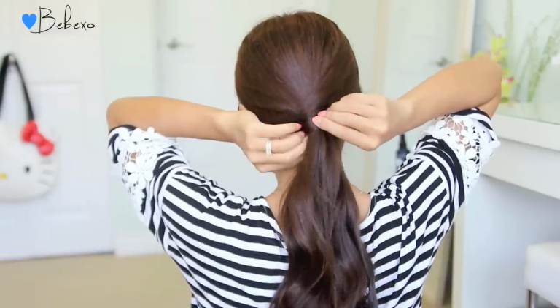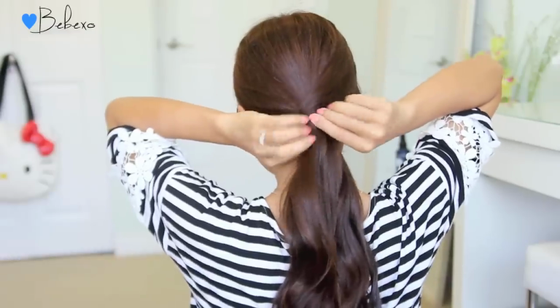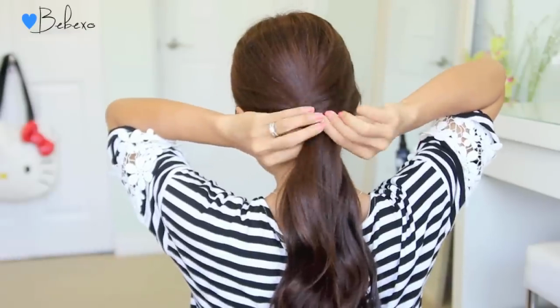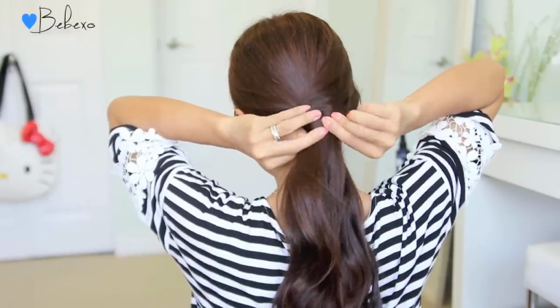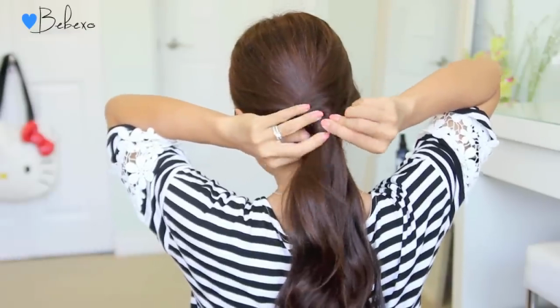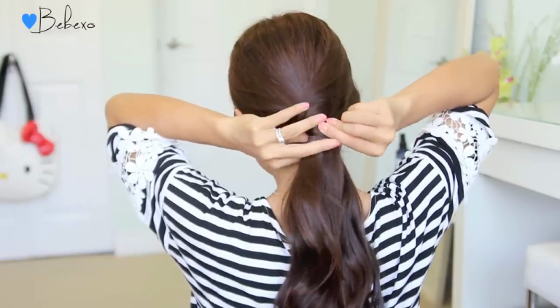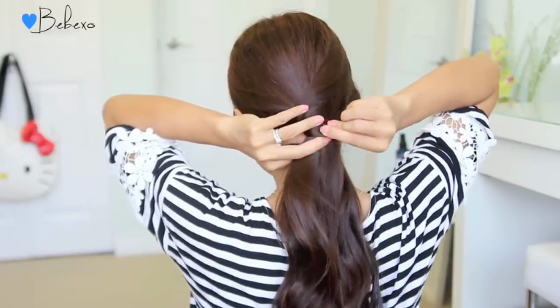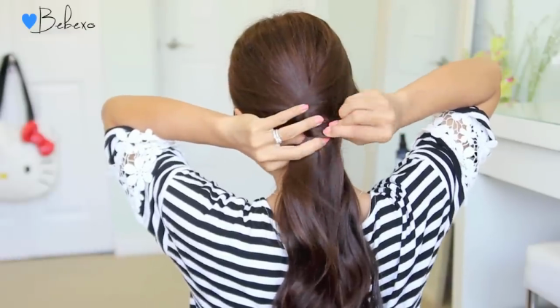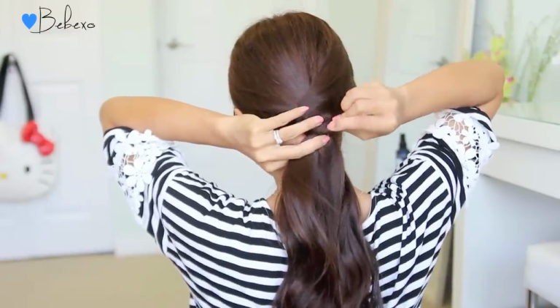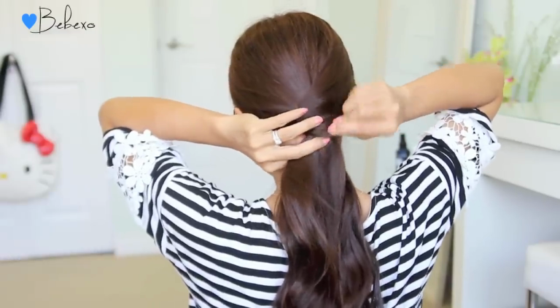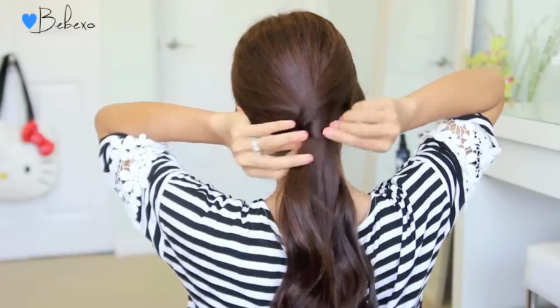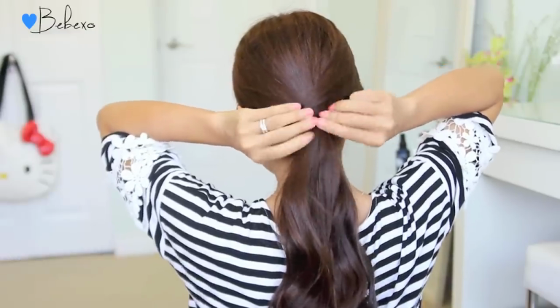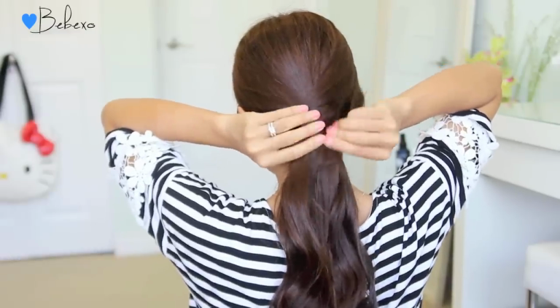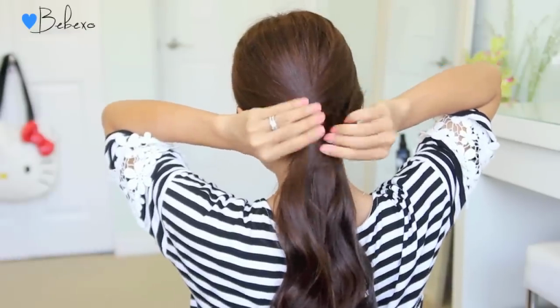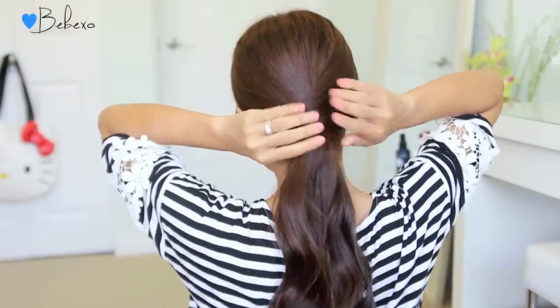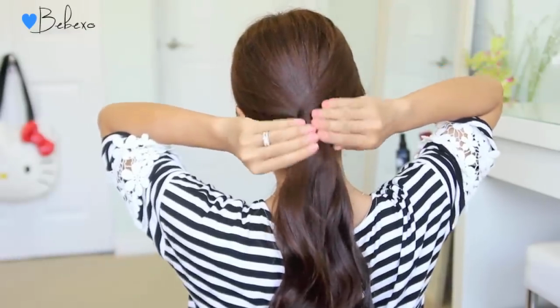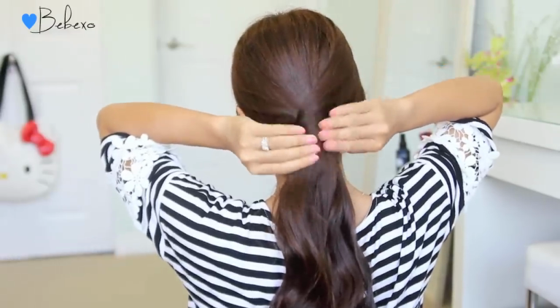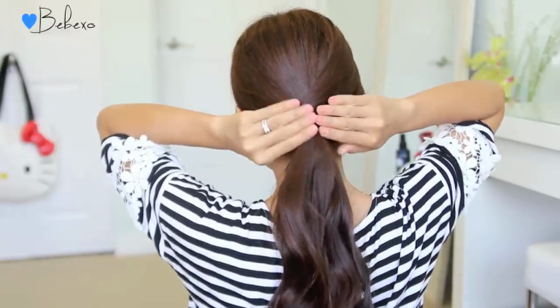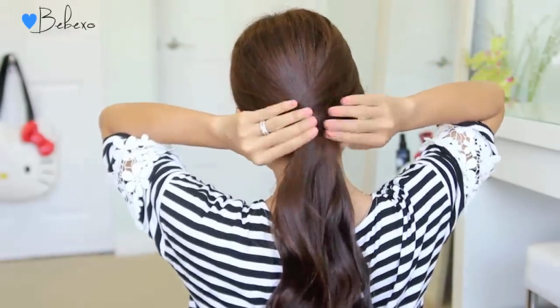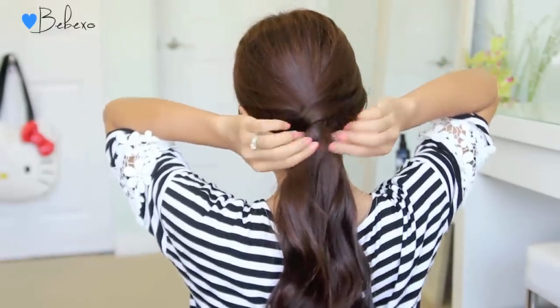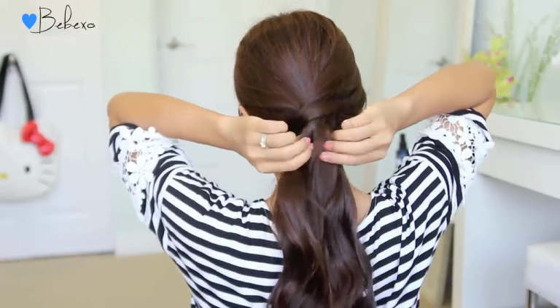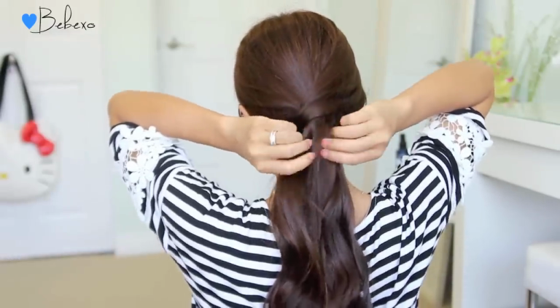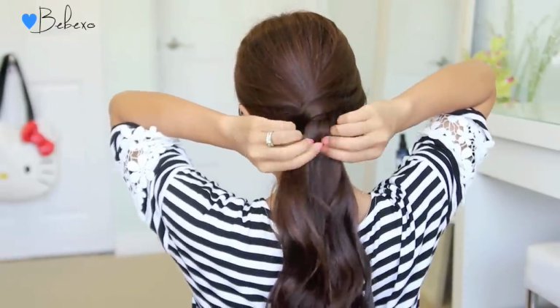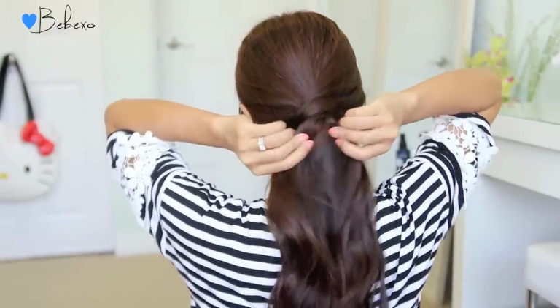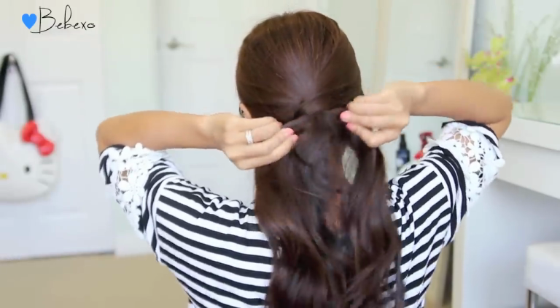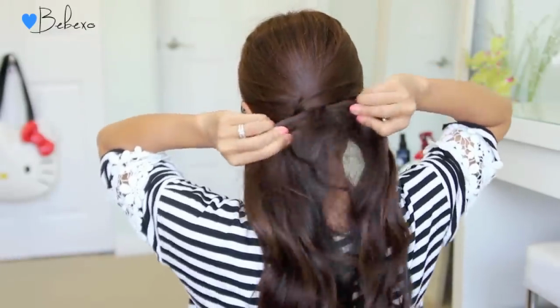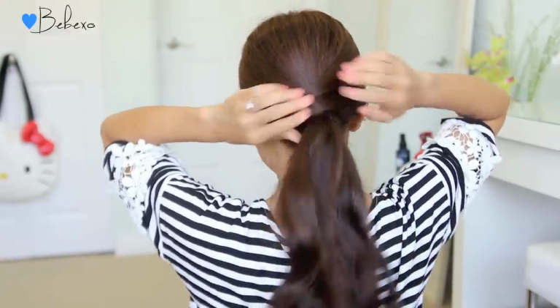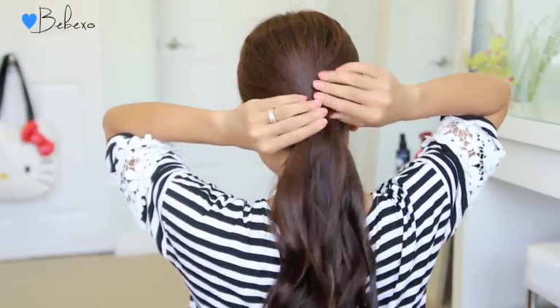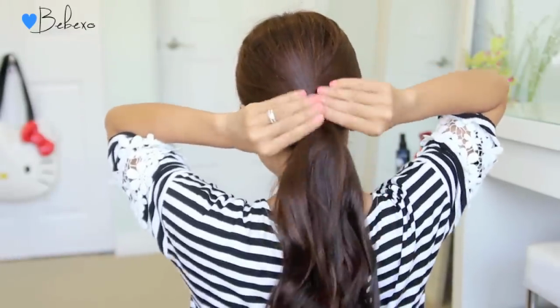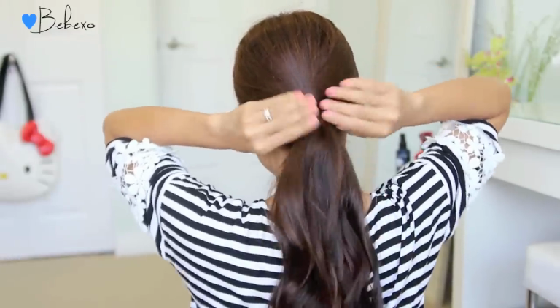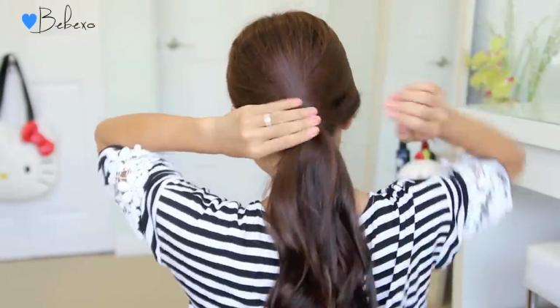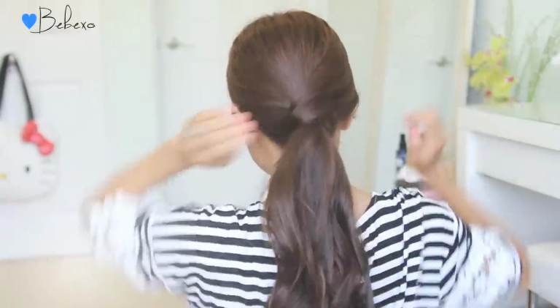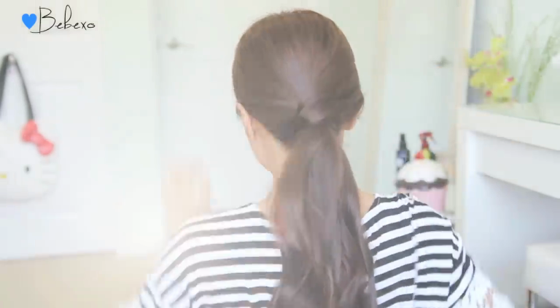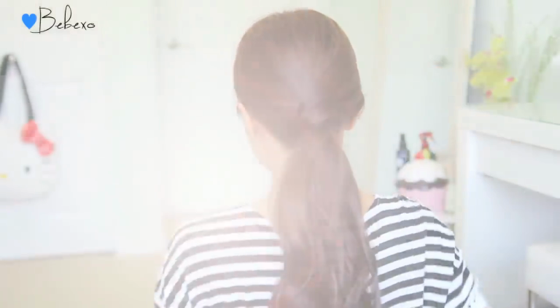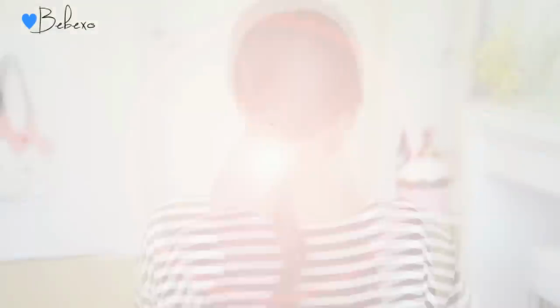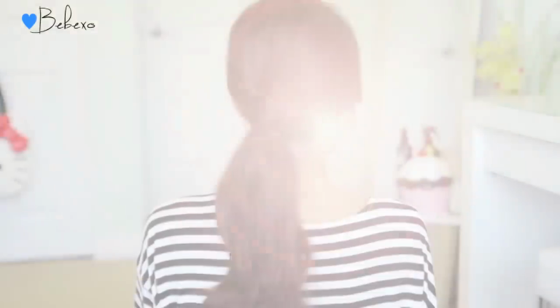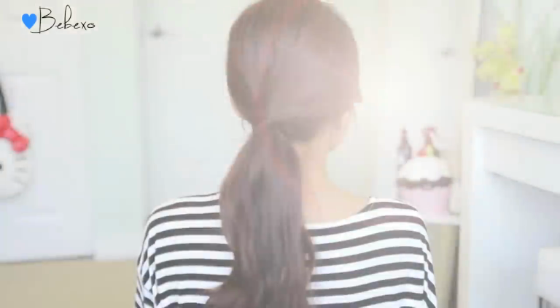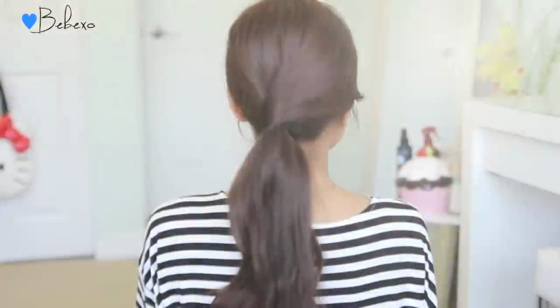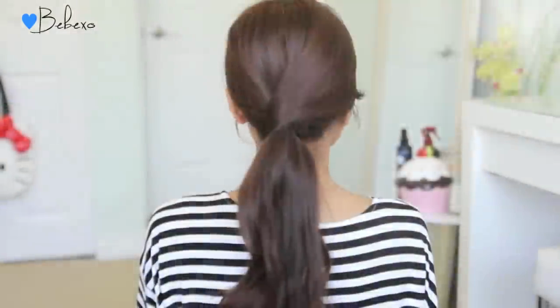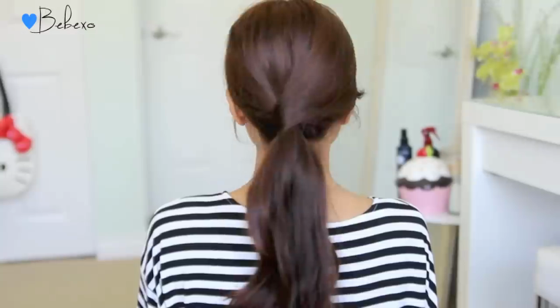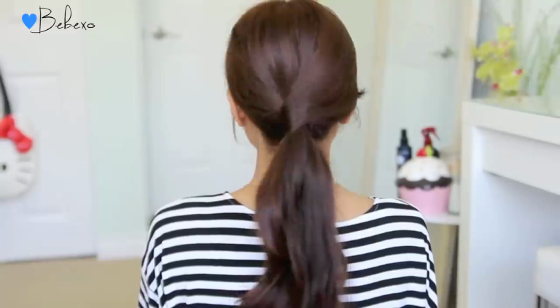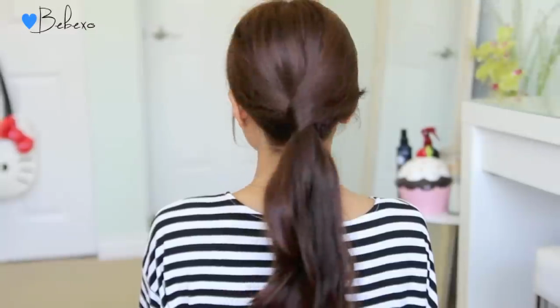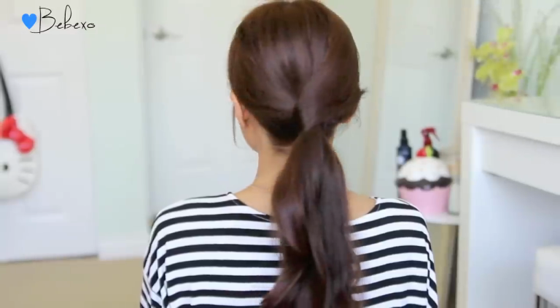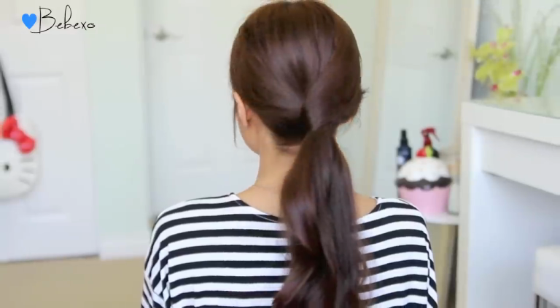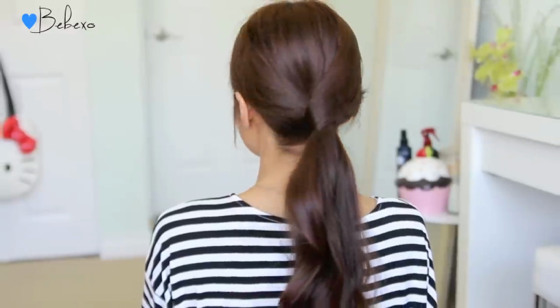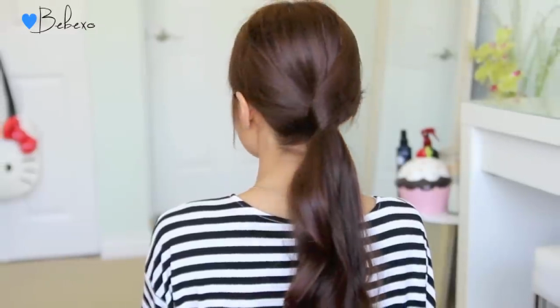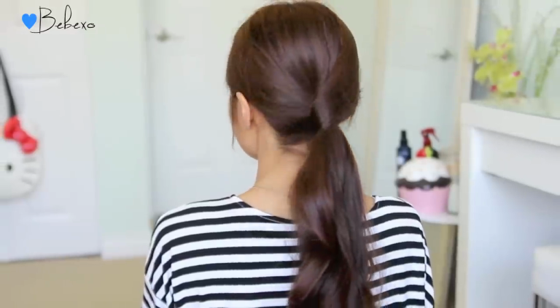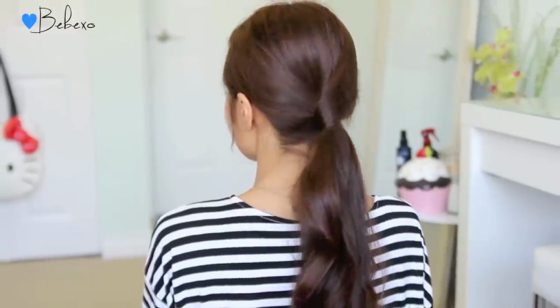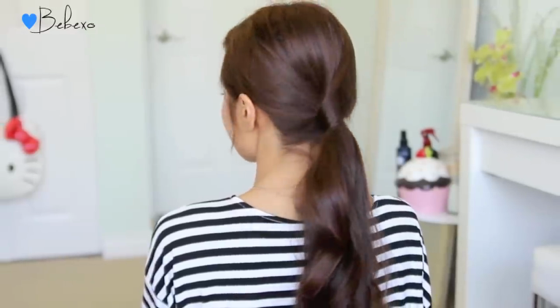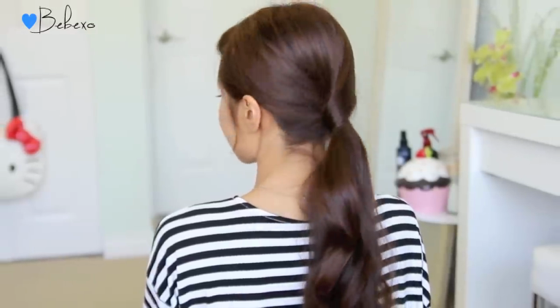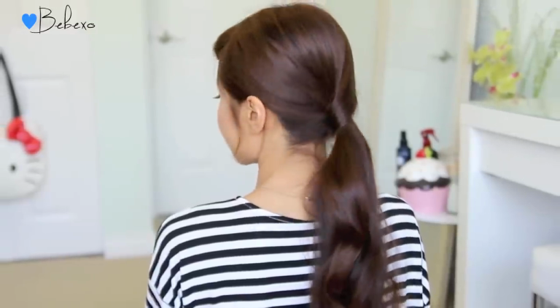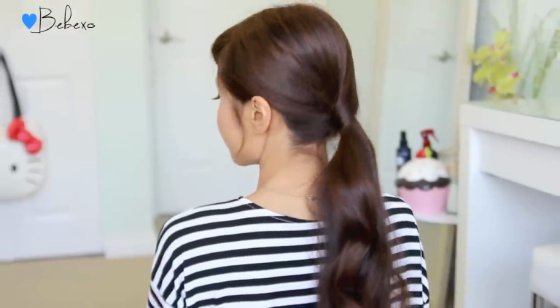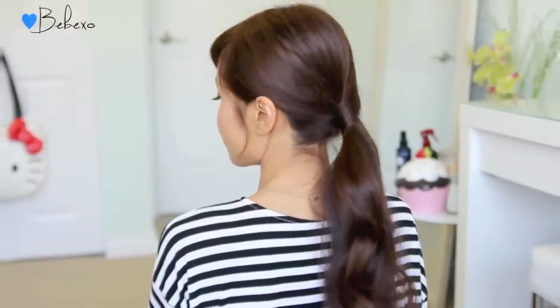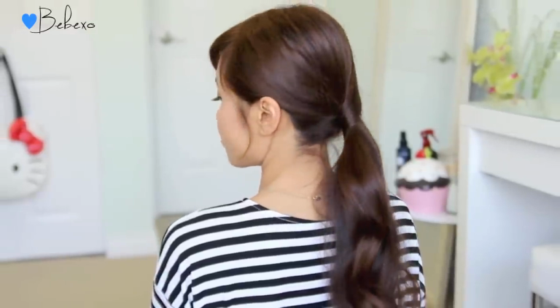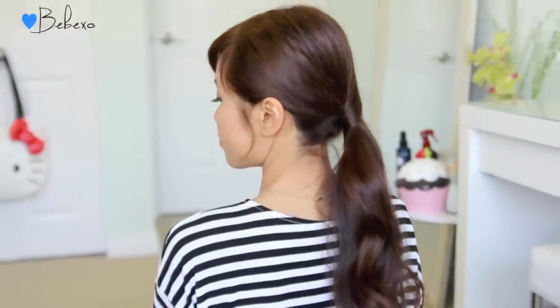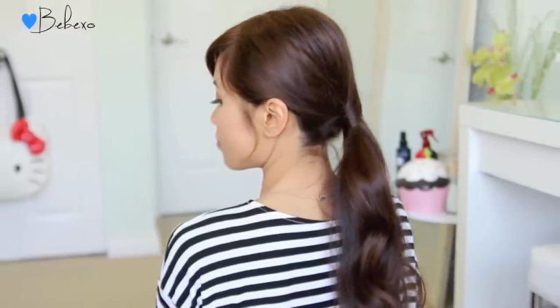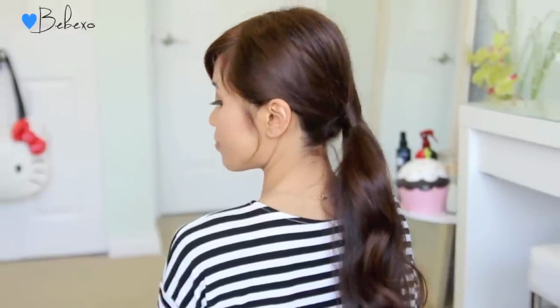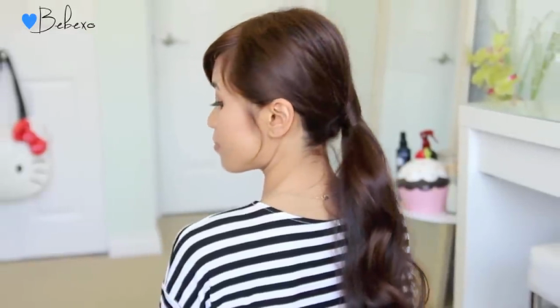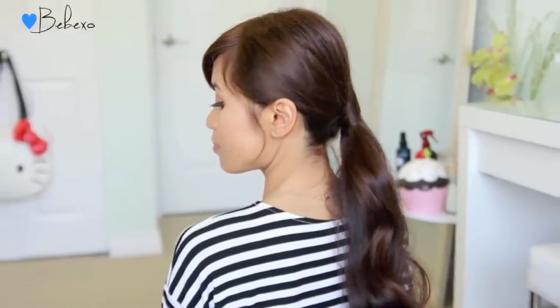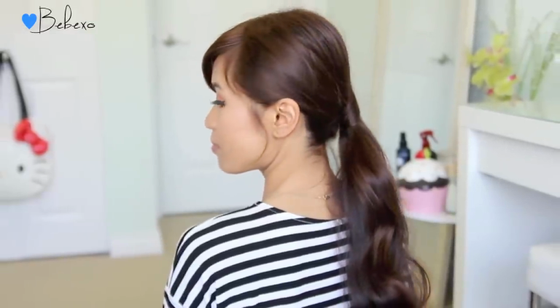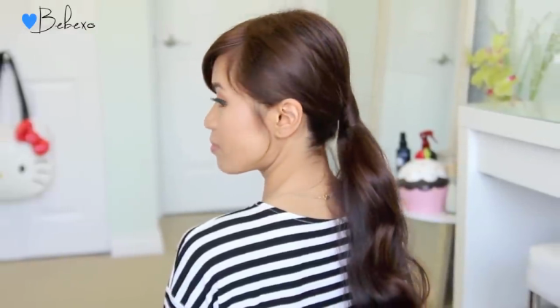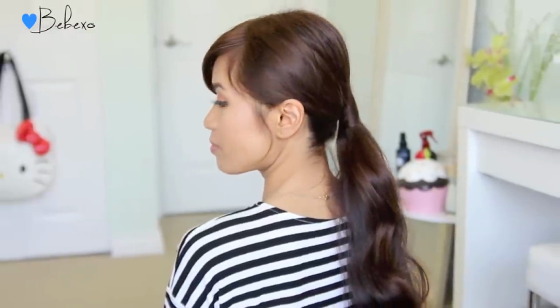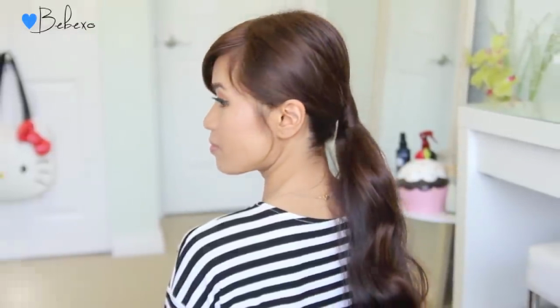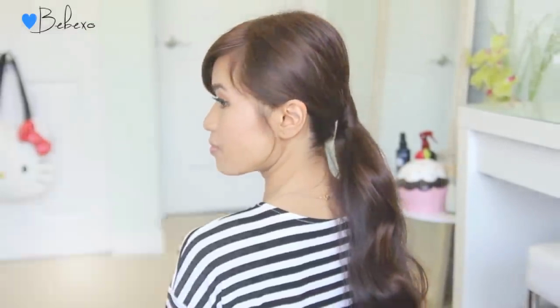Adjust the twist to your liking and you're done. This hairstyle took less than a minute to do and it definitely looks more polished than your typical ponytail.